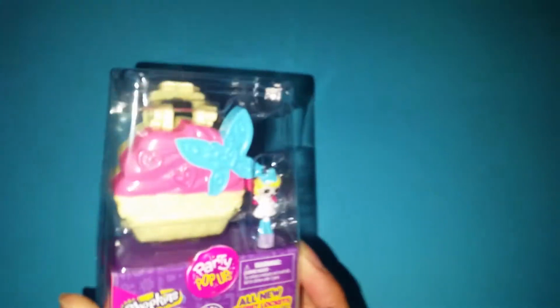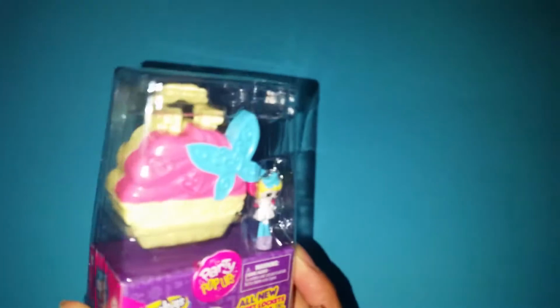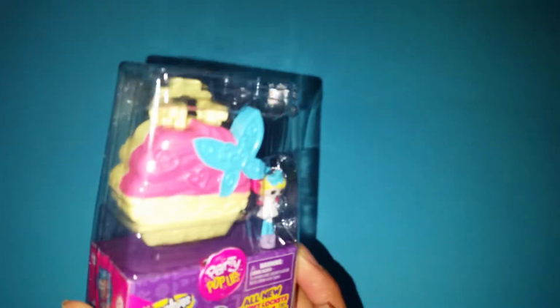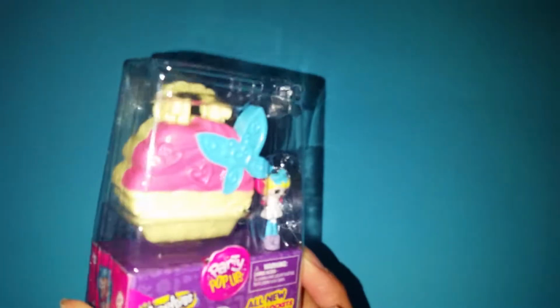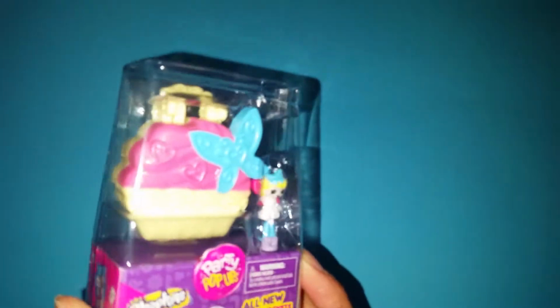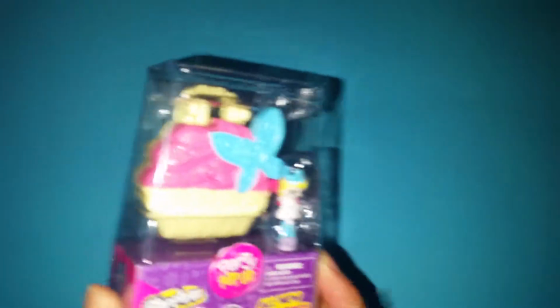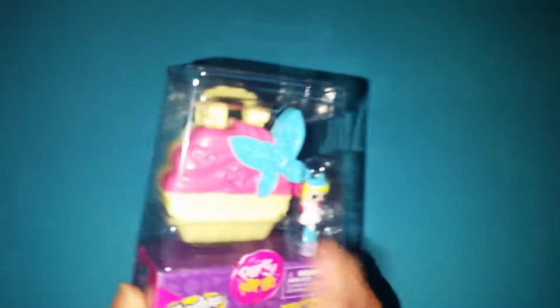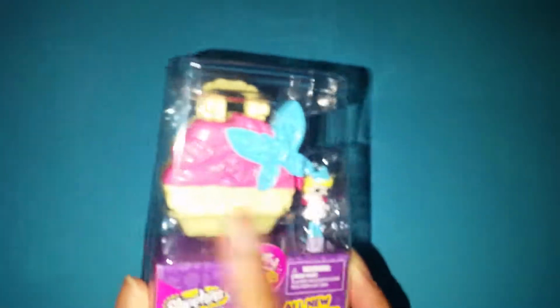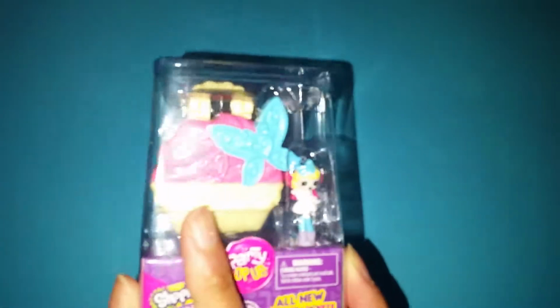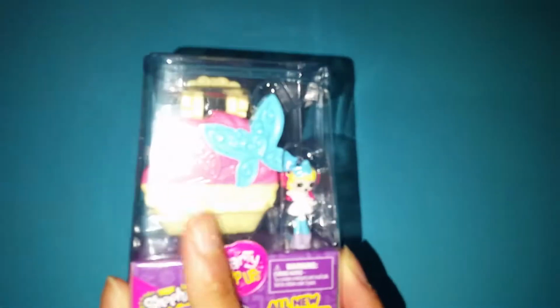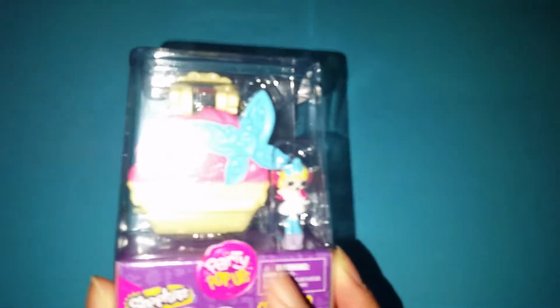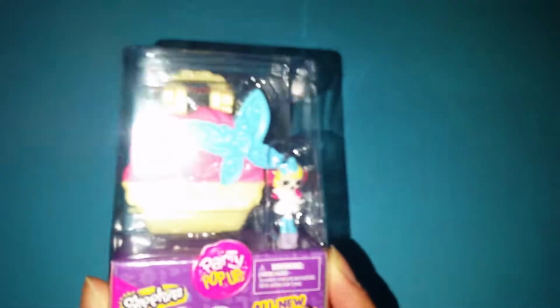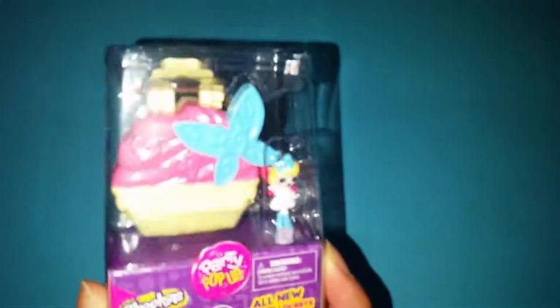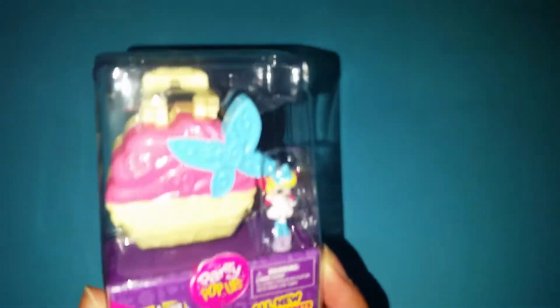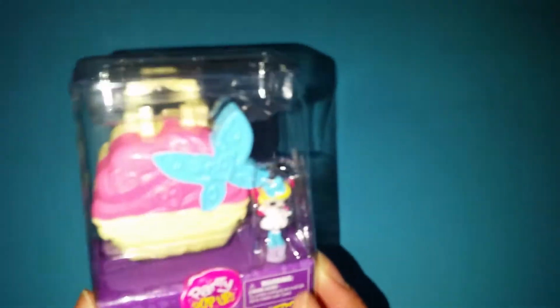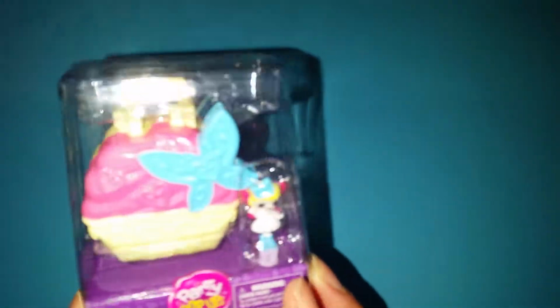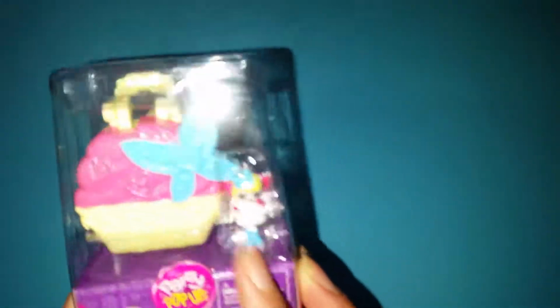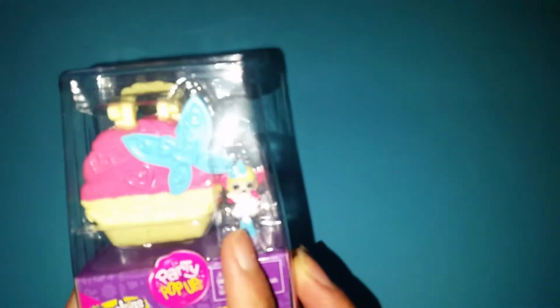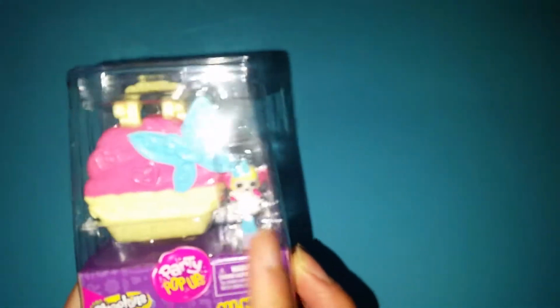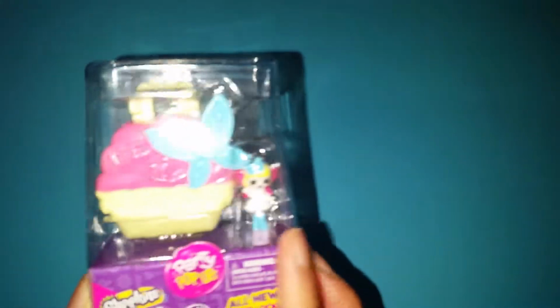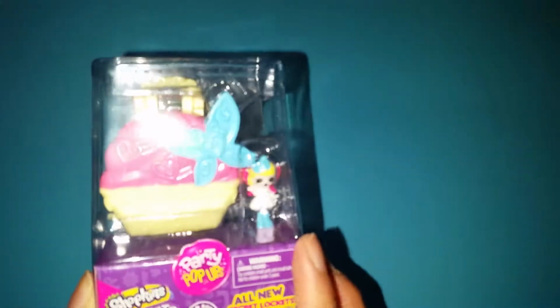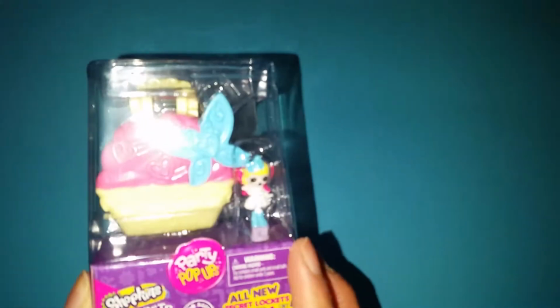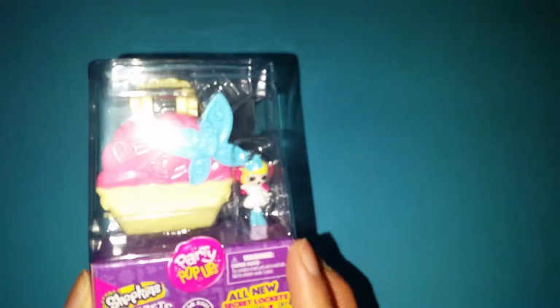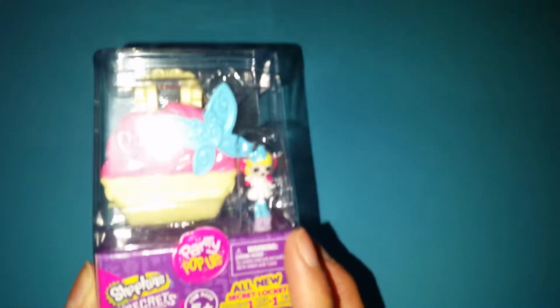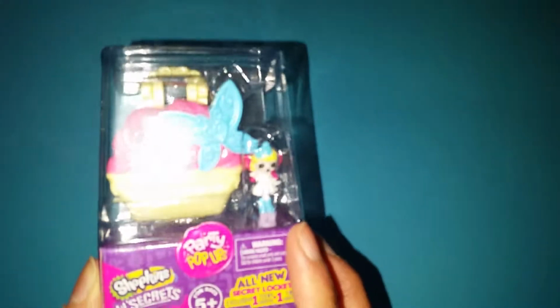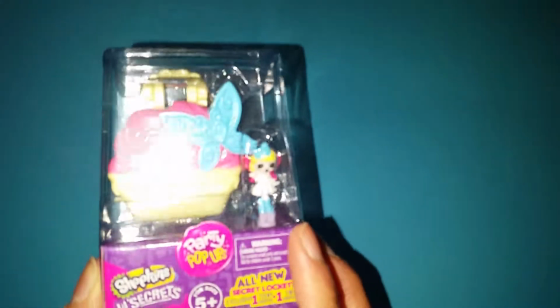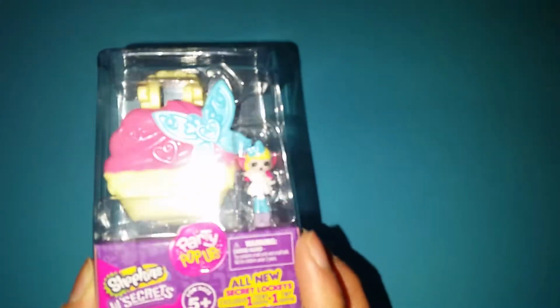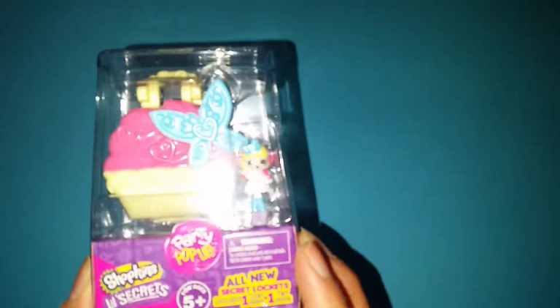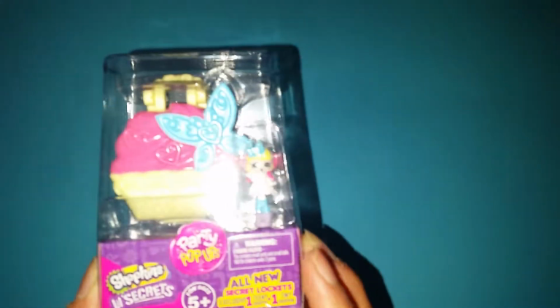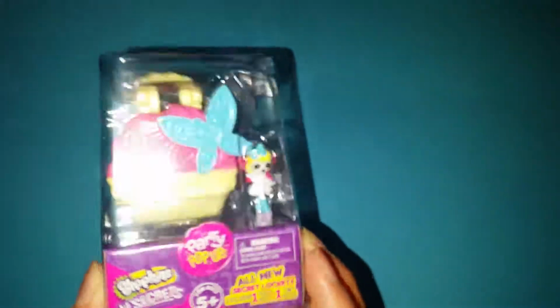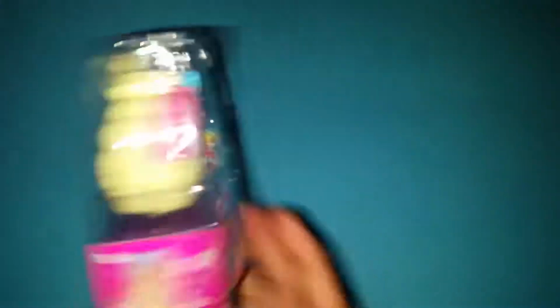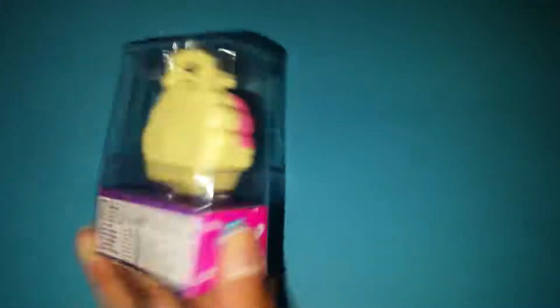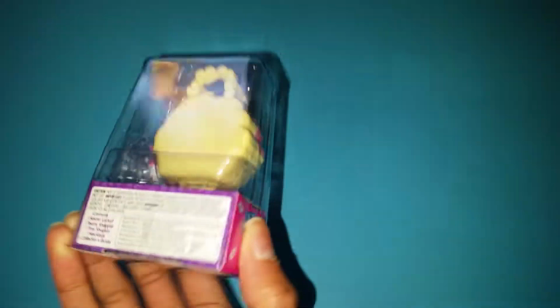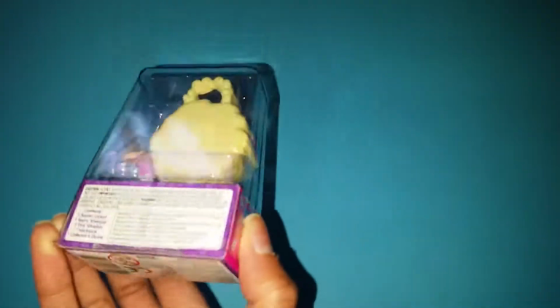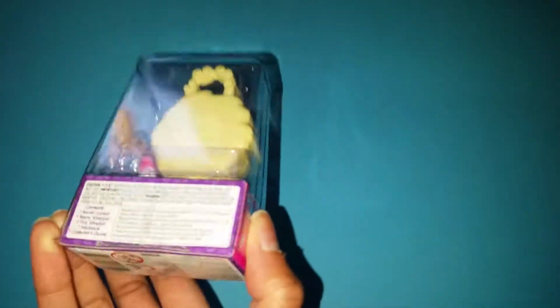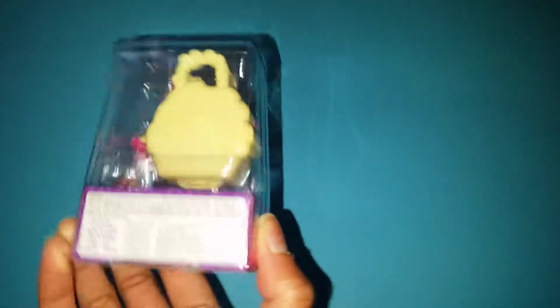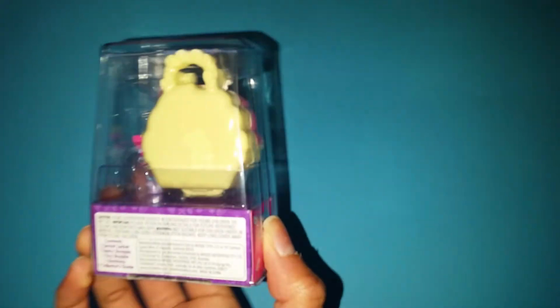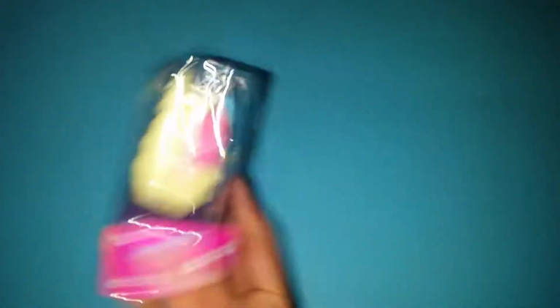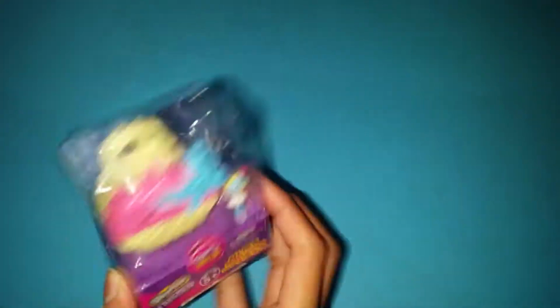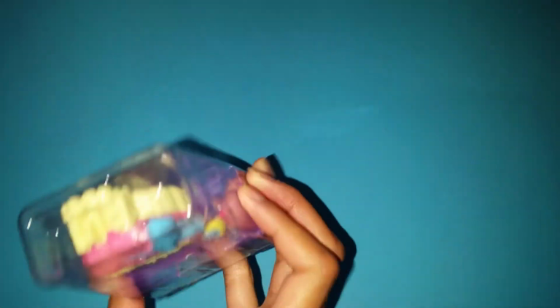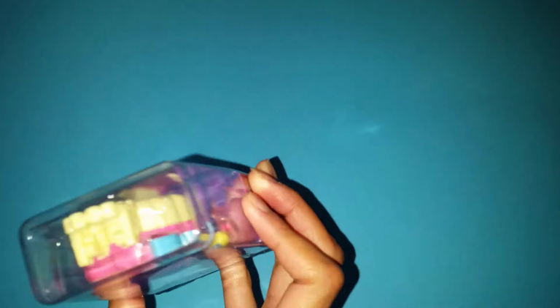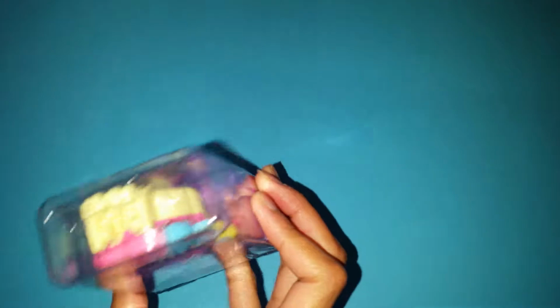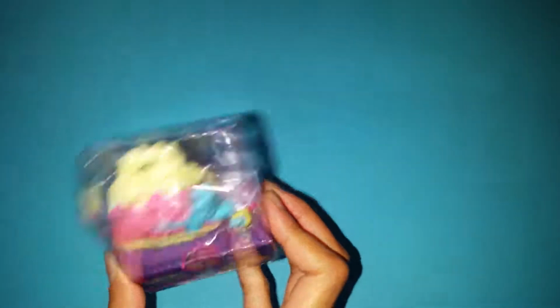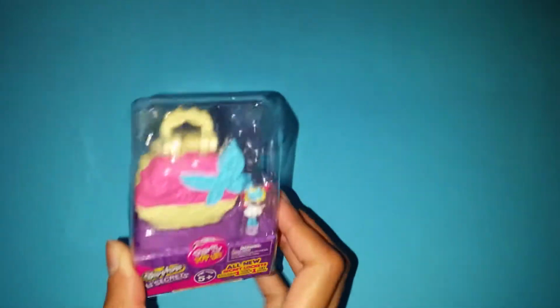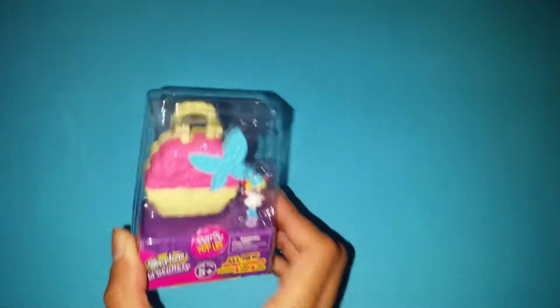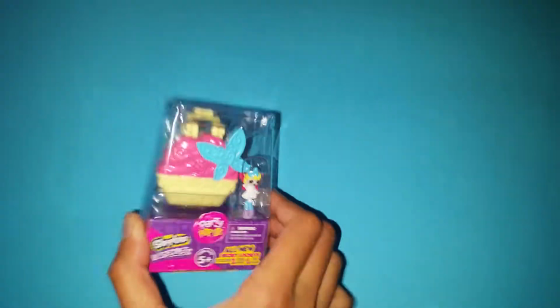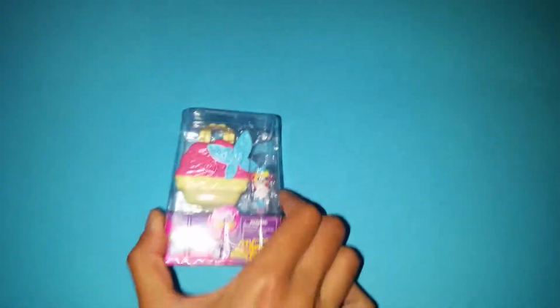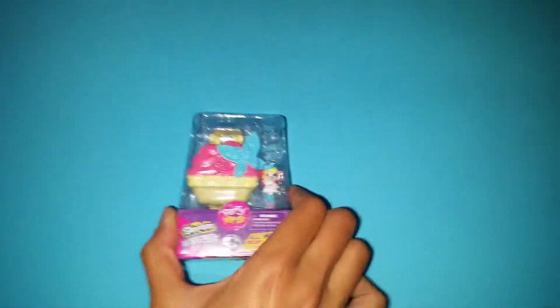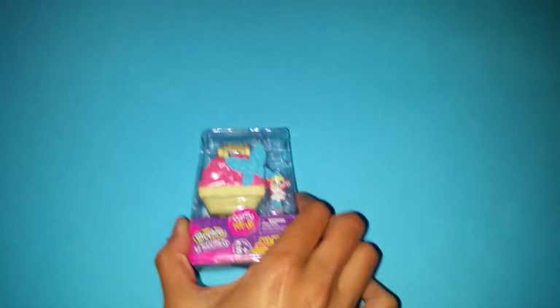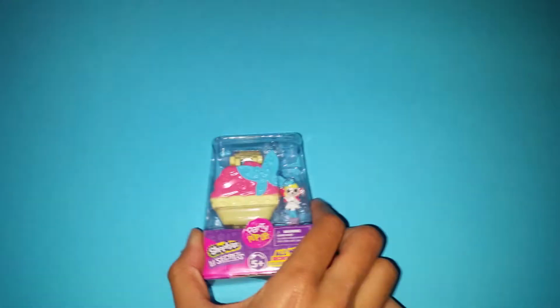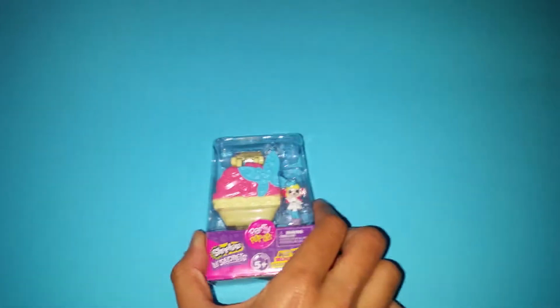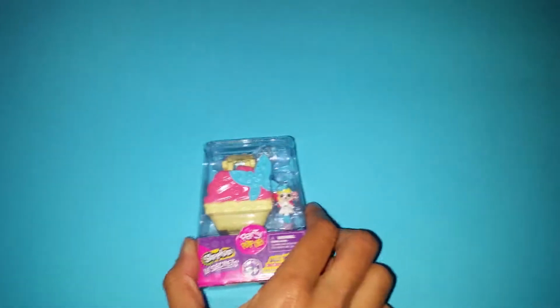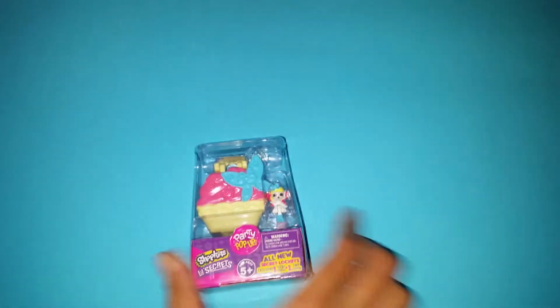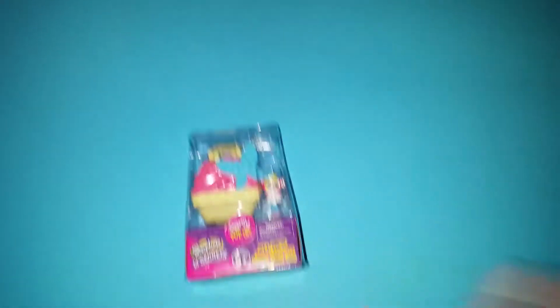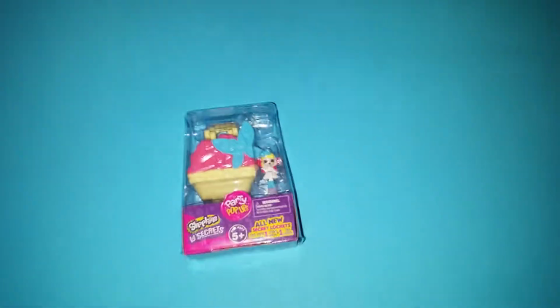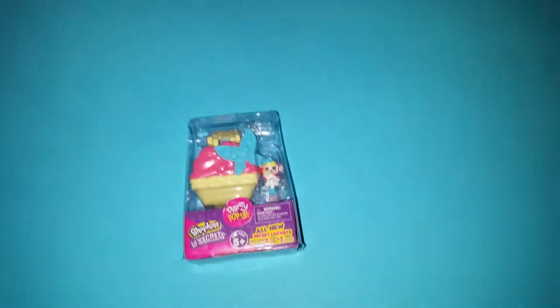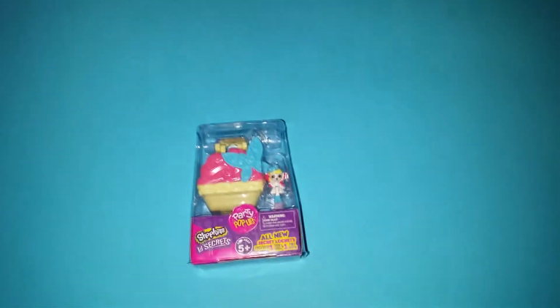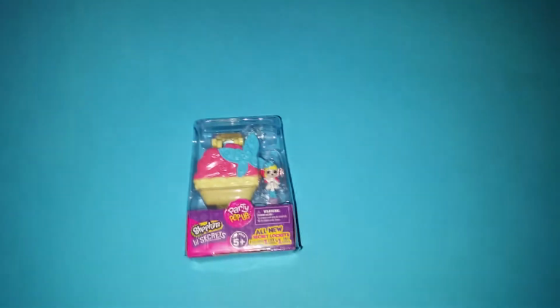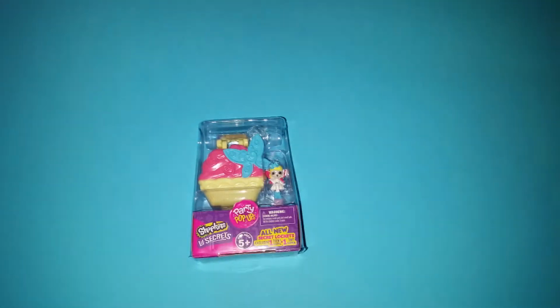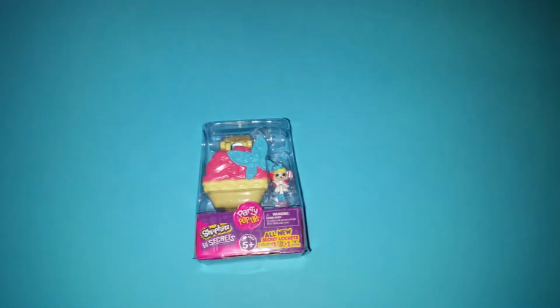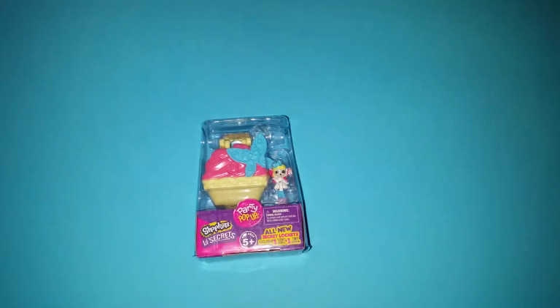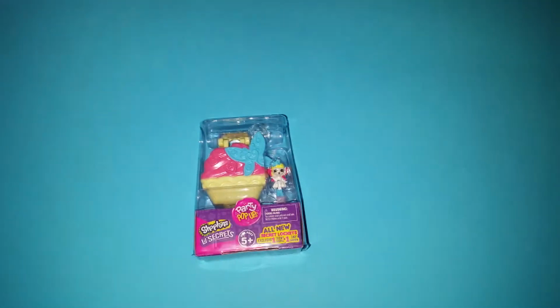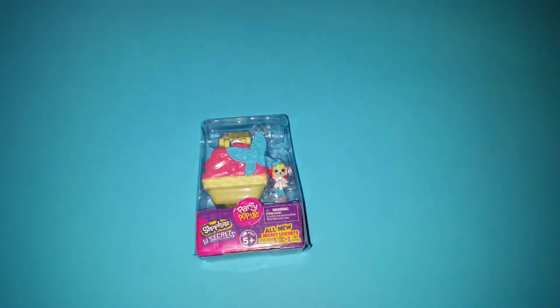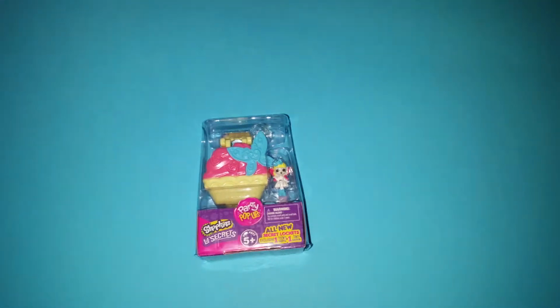It's very cute, looks like a little cupcake, and we have a little shoppy that looks like a little fairy. That's really adorable! All right, no more talking, let's get into the box.